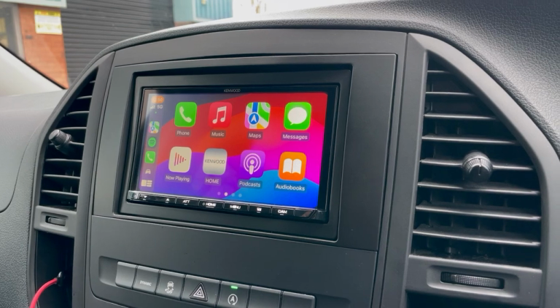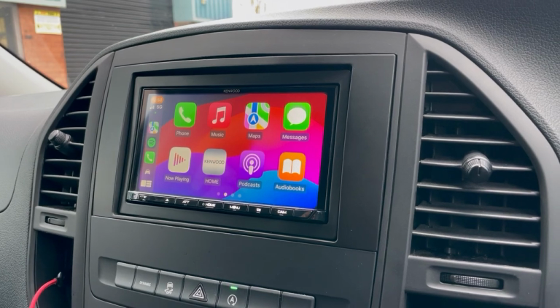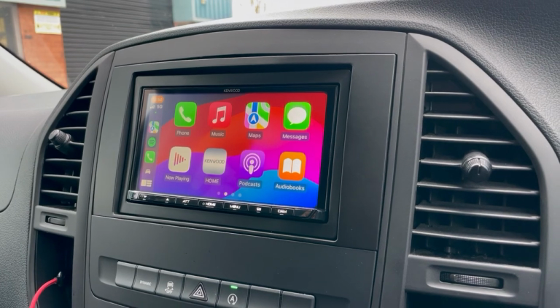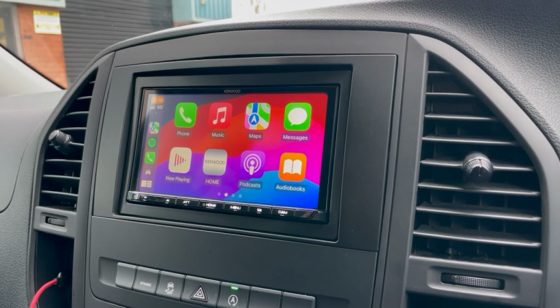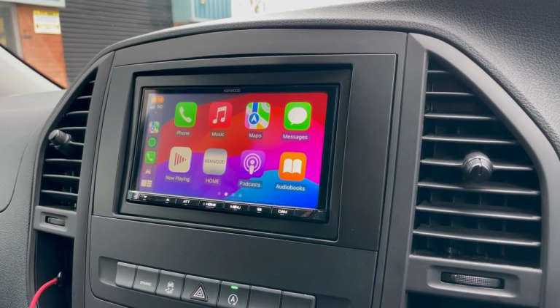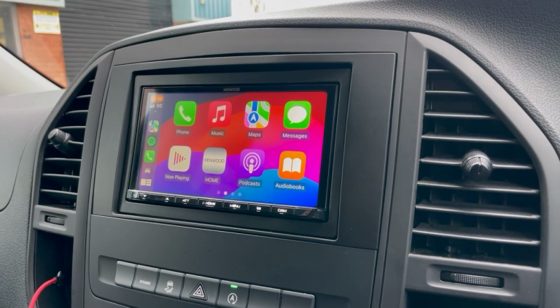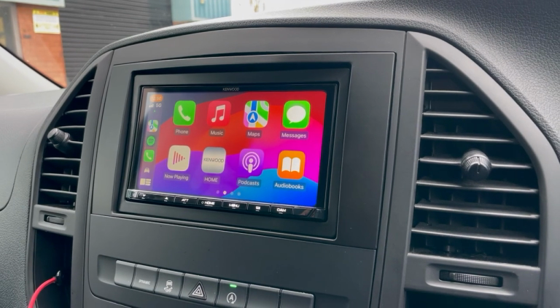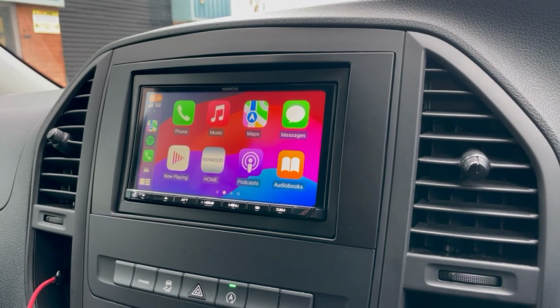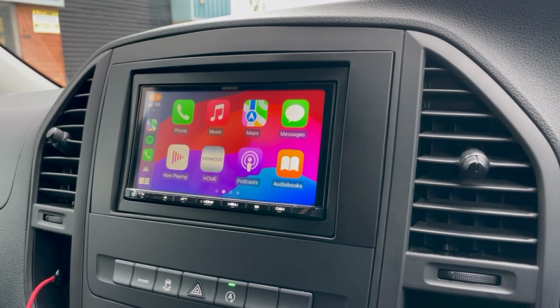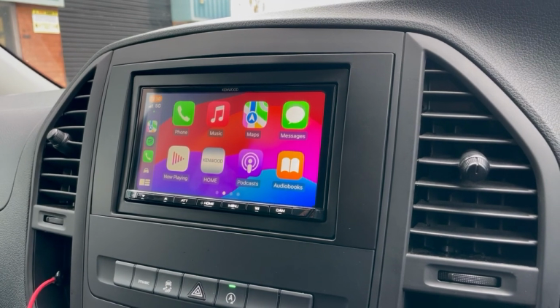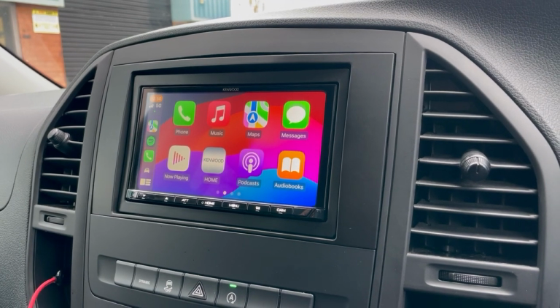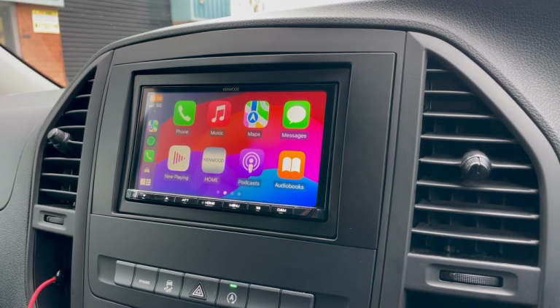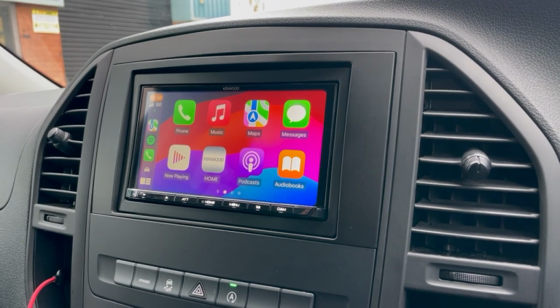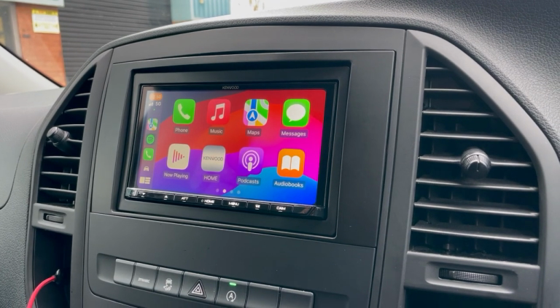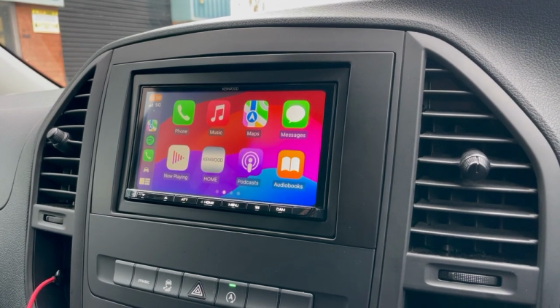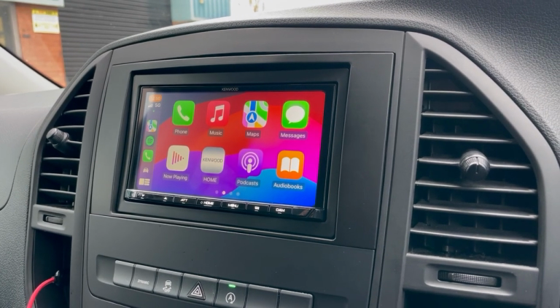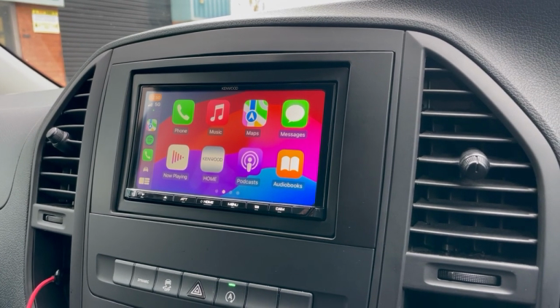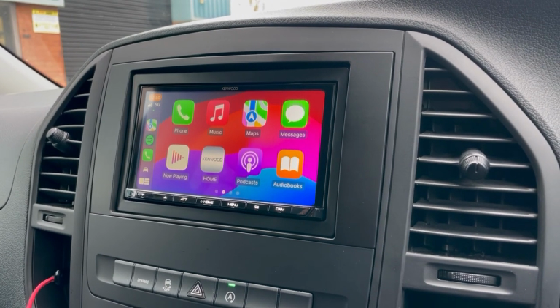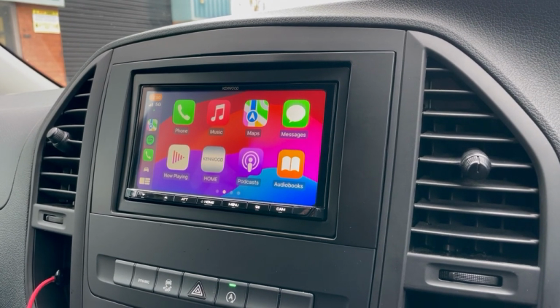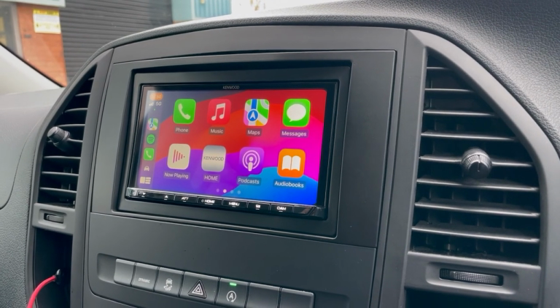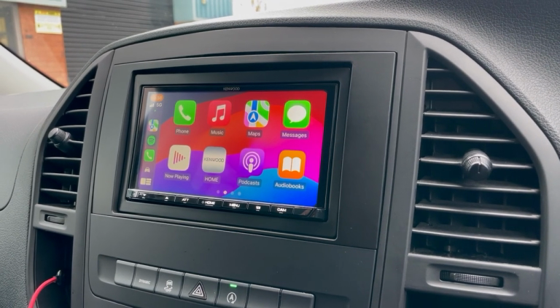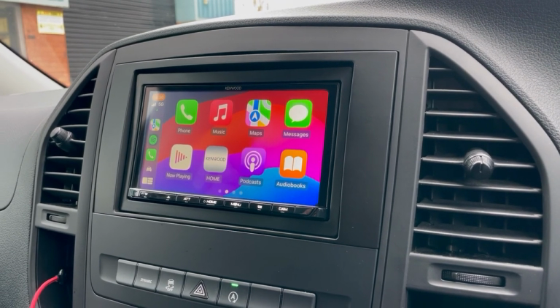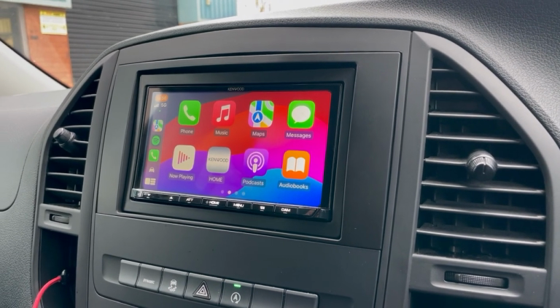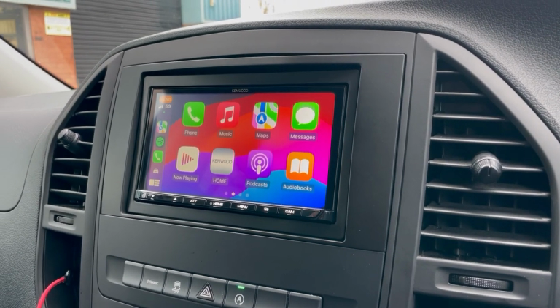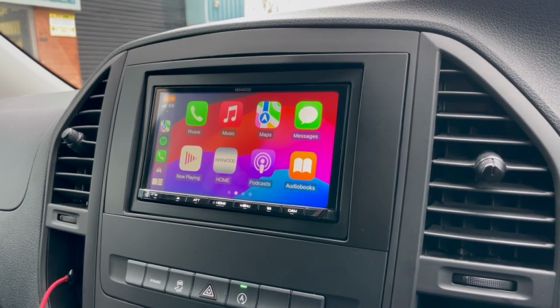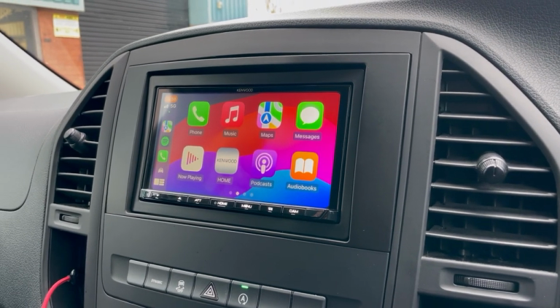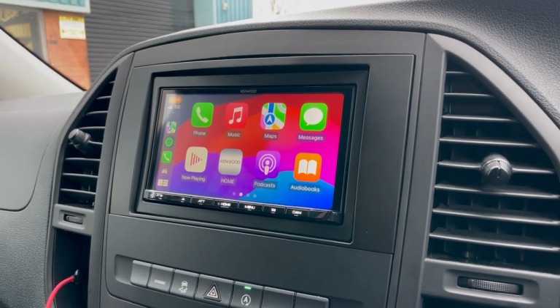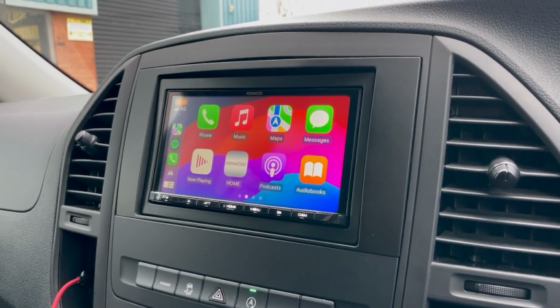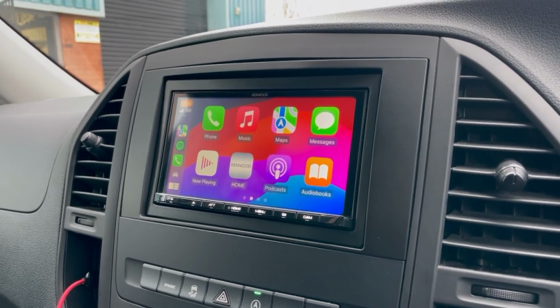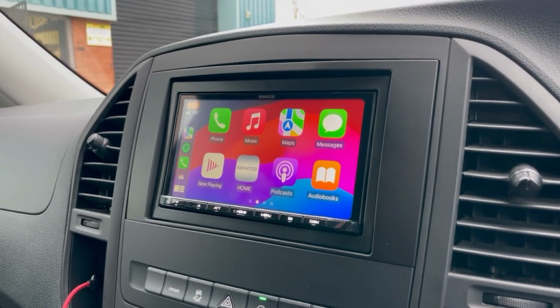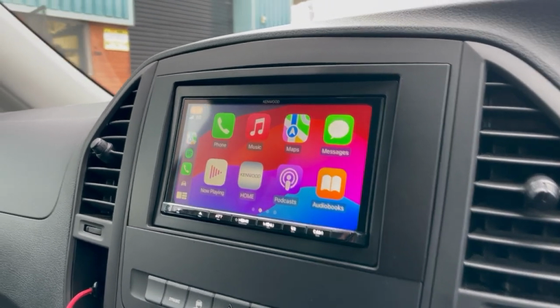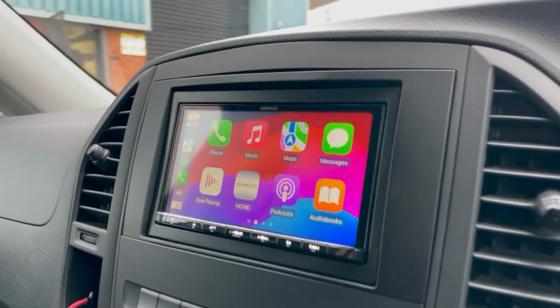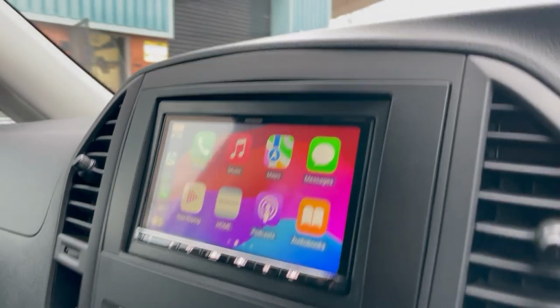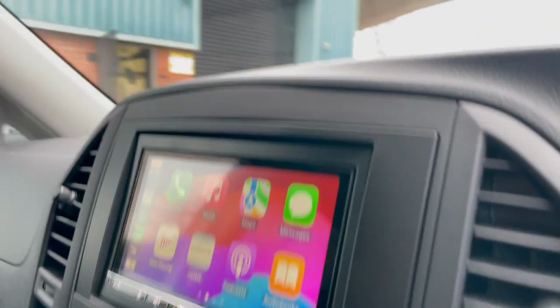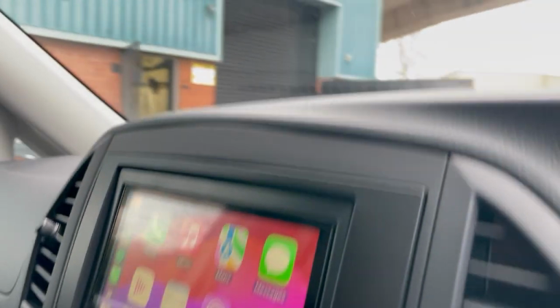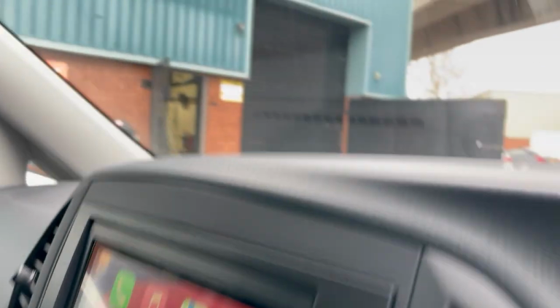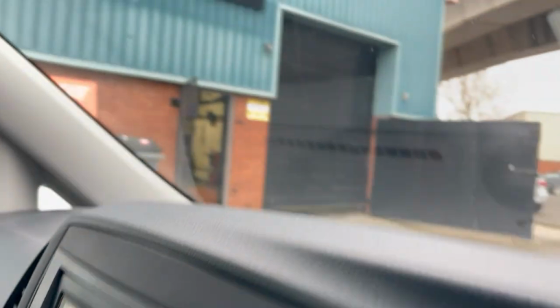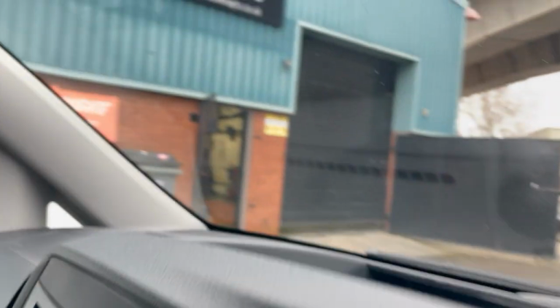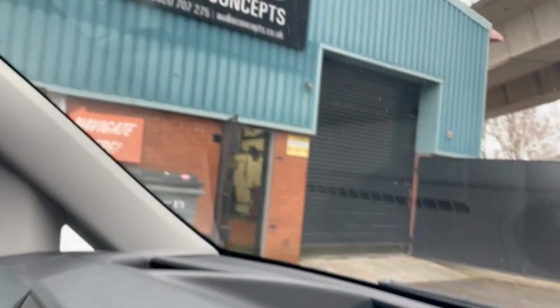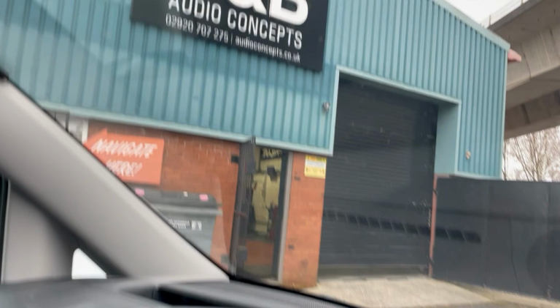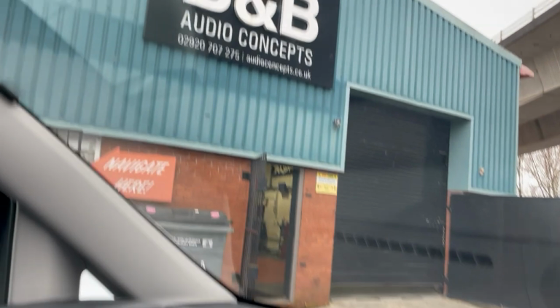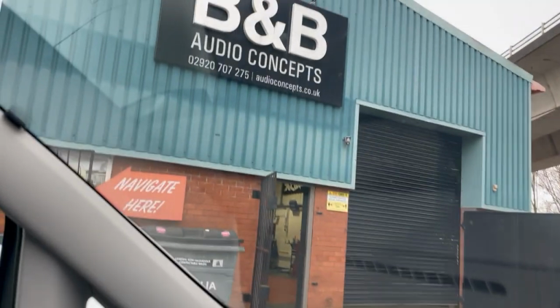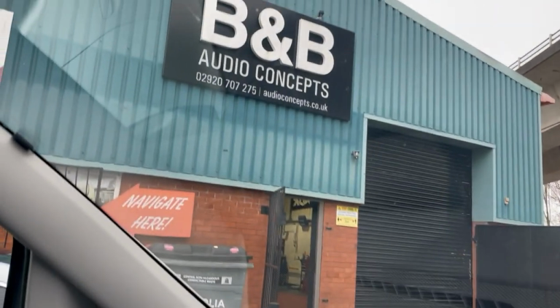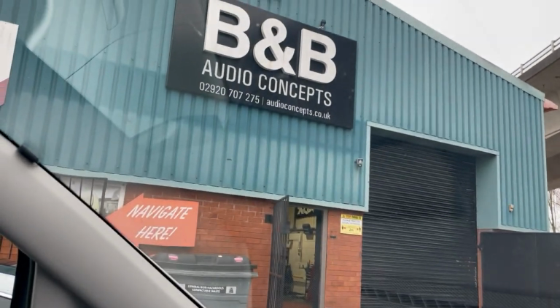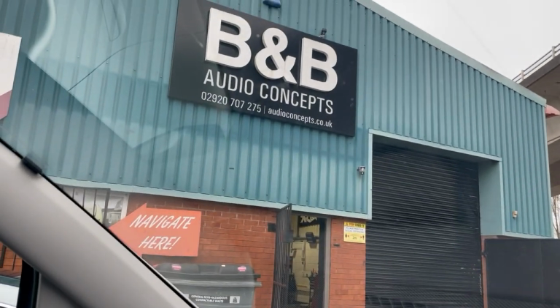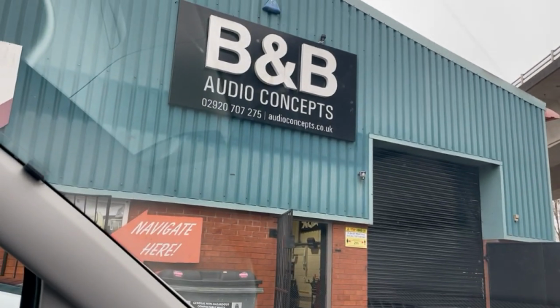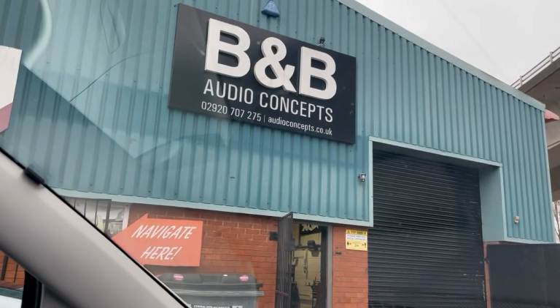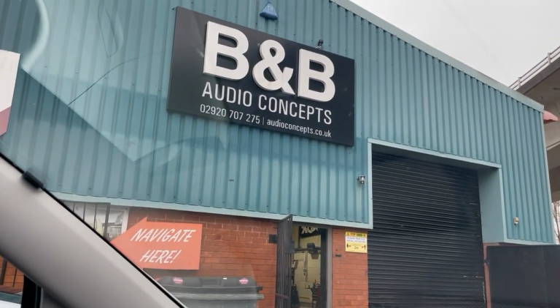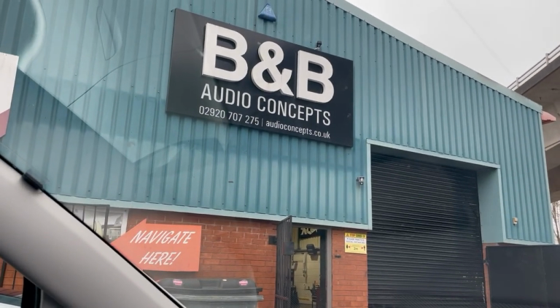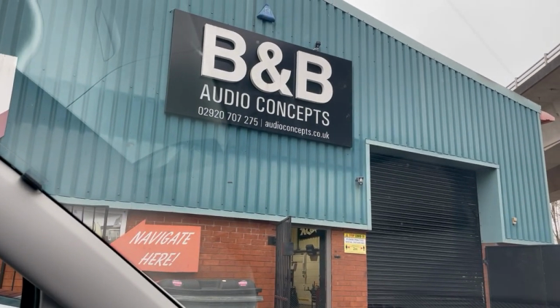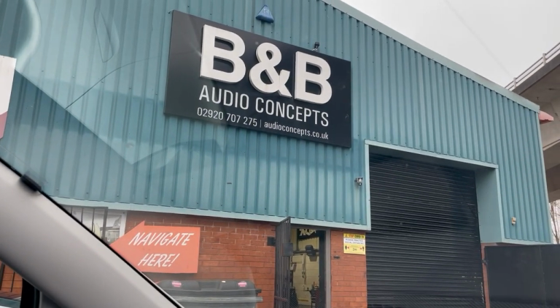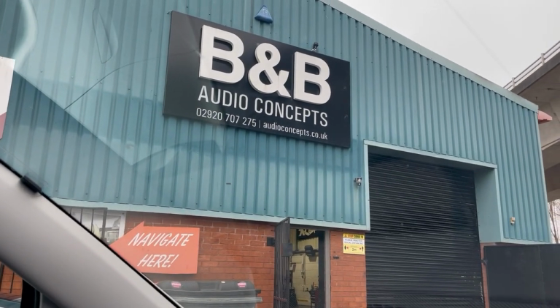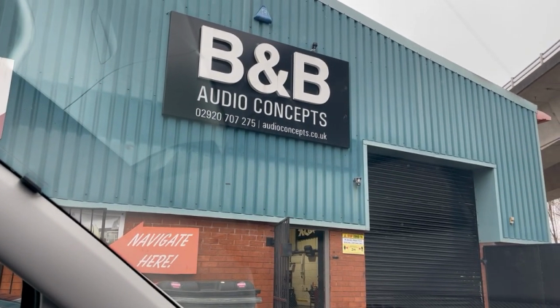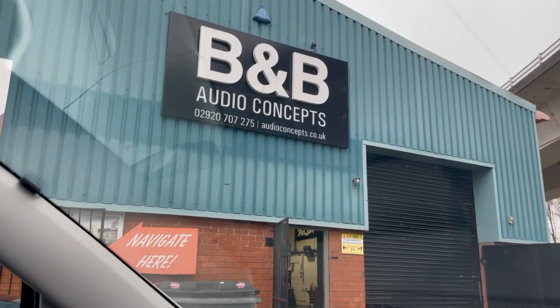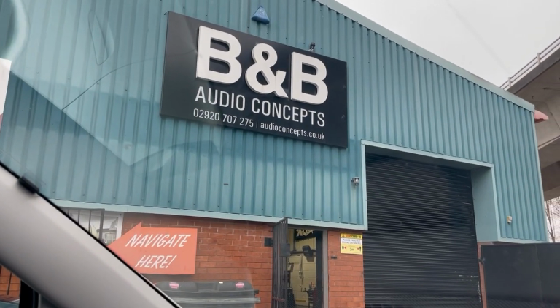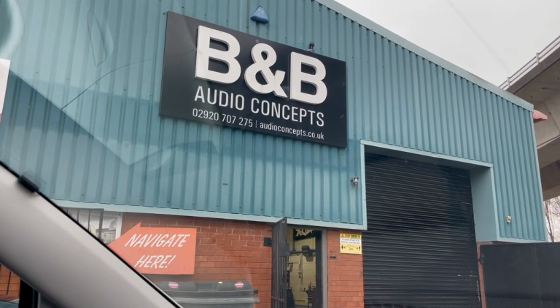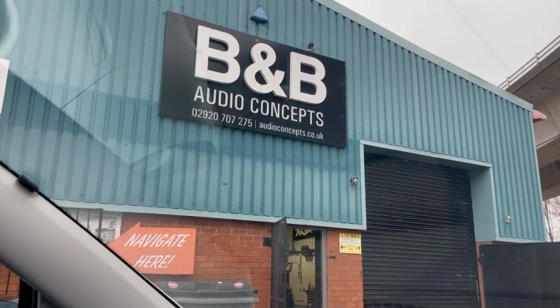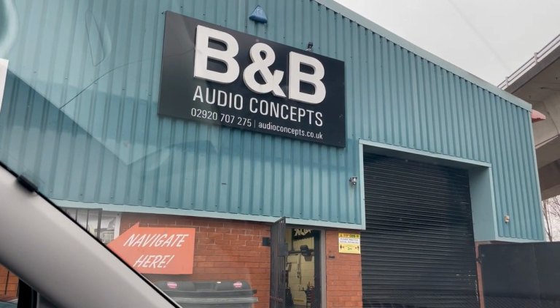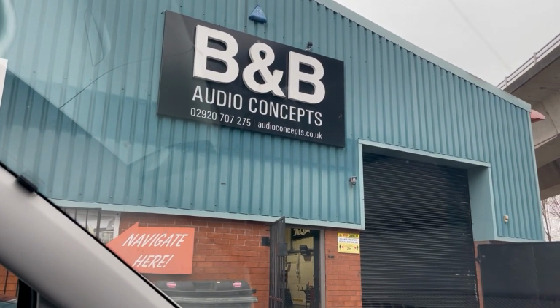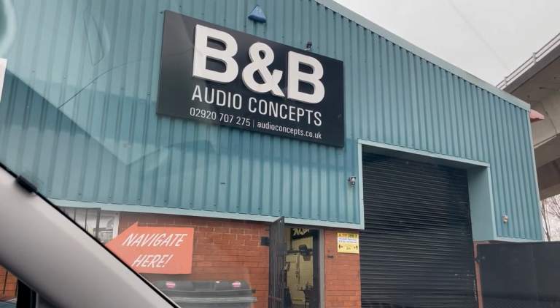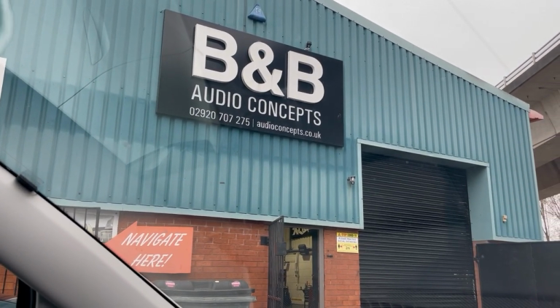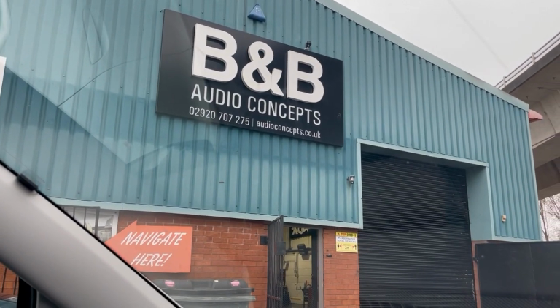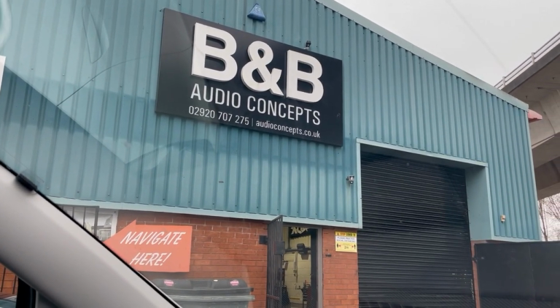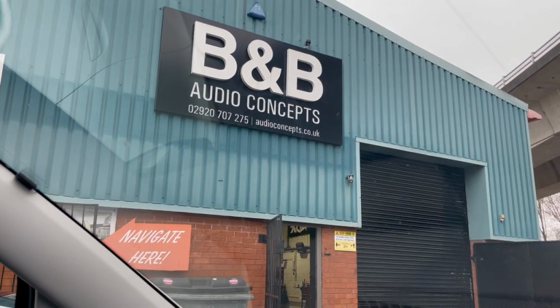Anything like this interests you? Give us a ring. B&B Audio Concepts. Speak to you all soon. Bye.